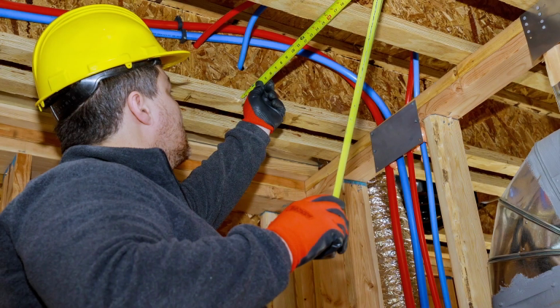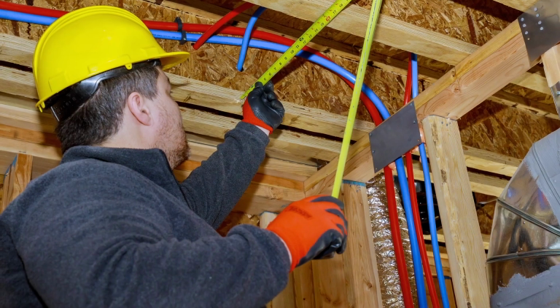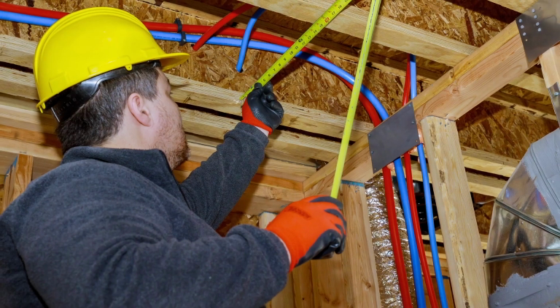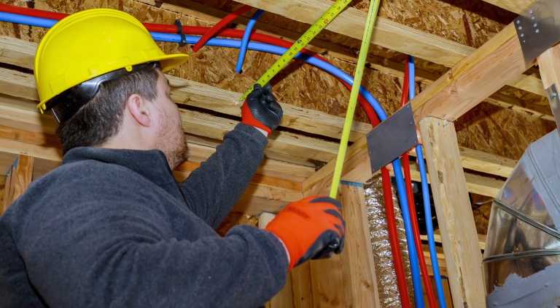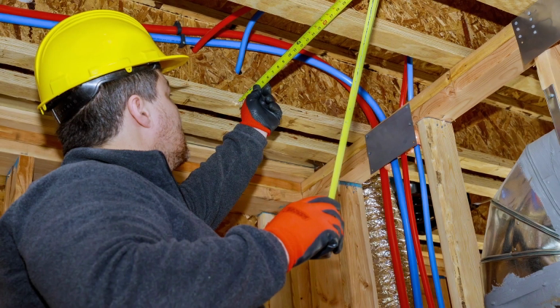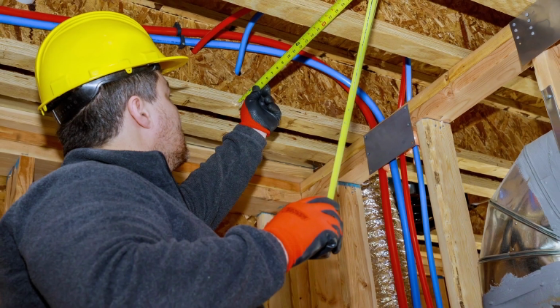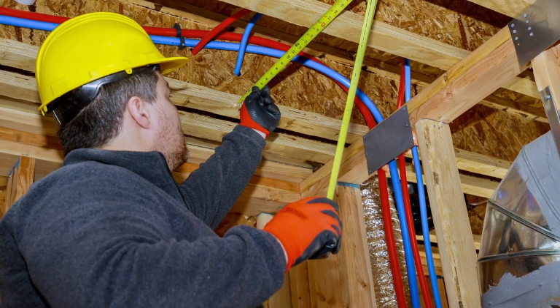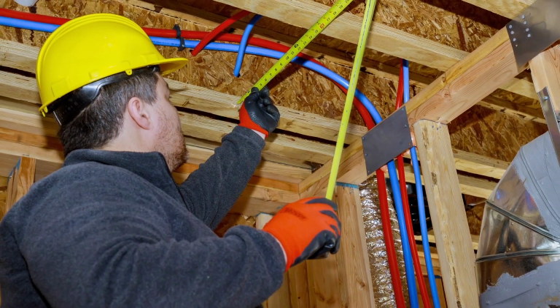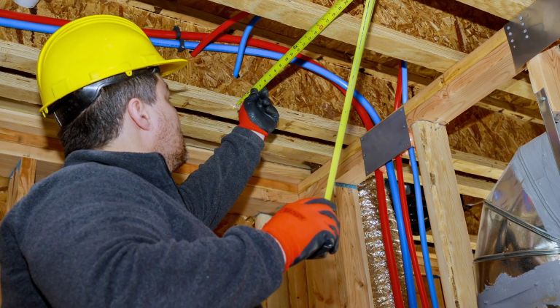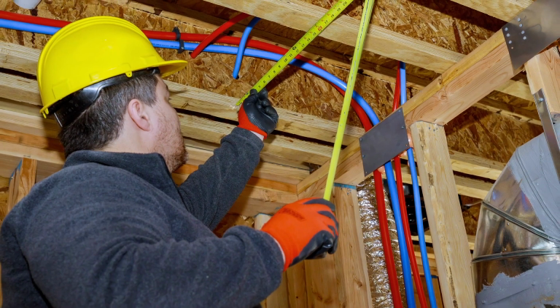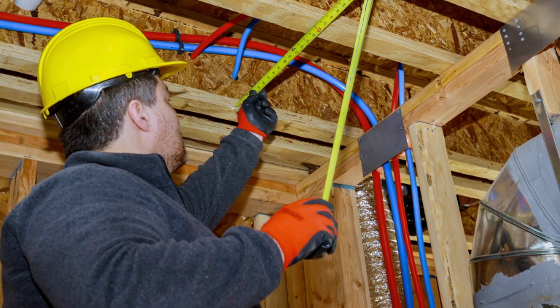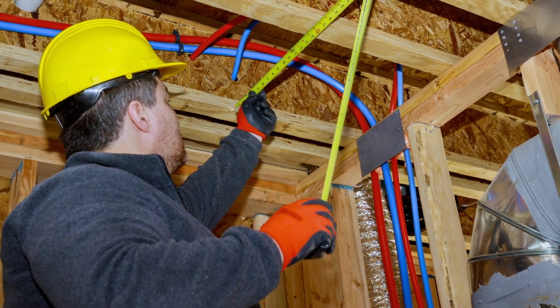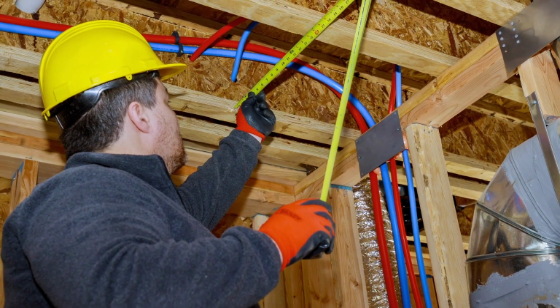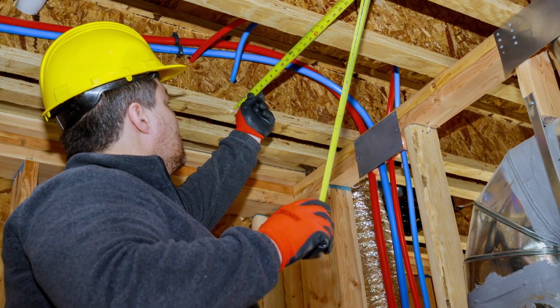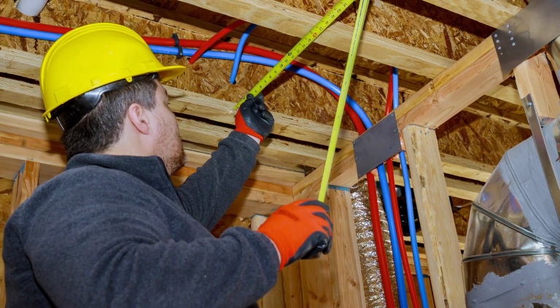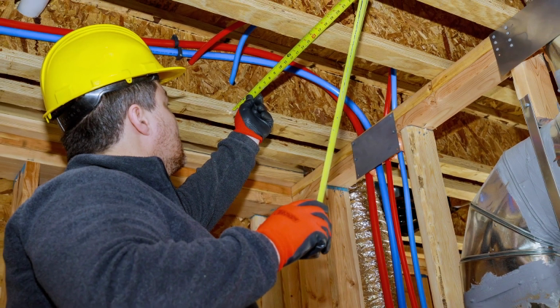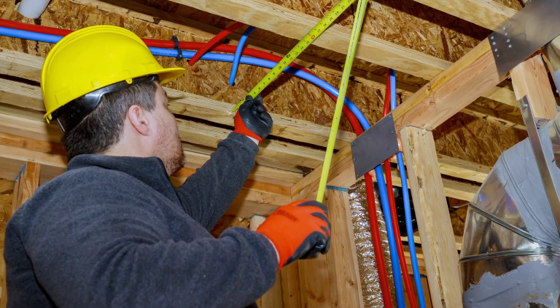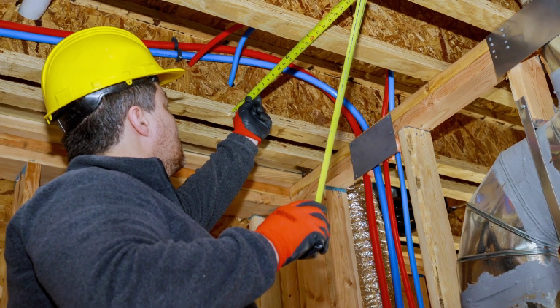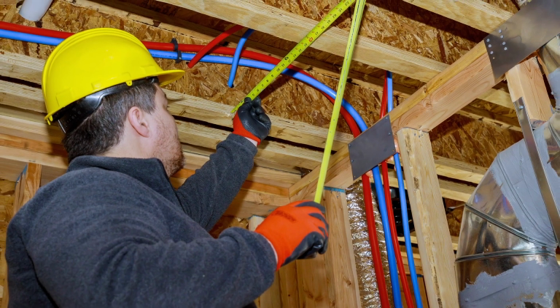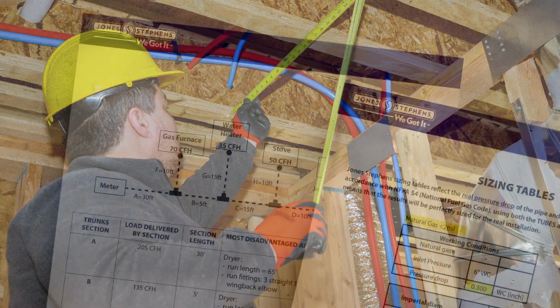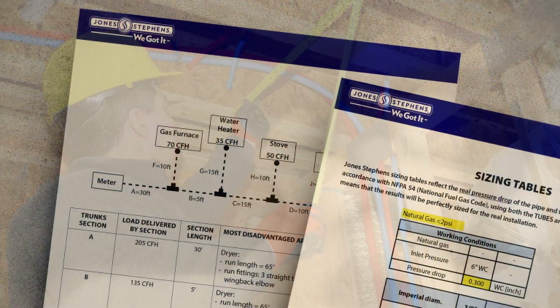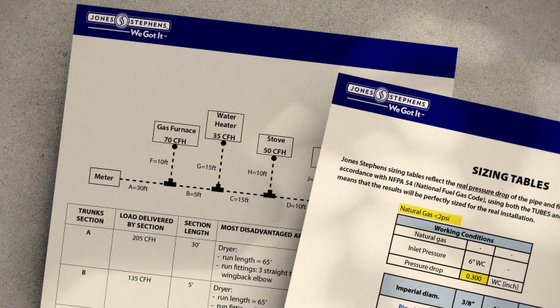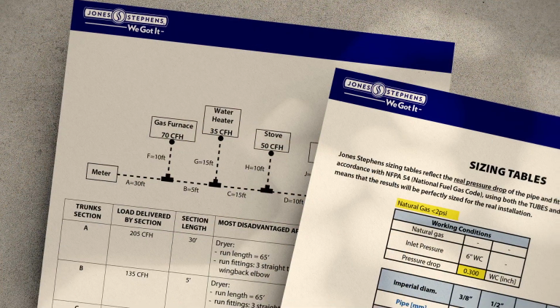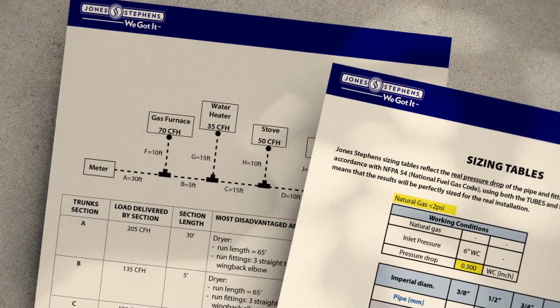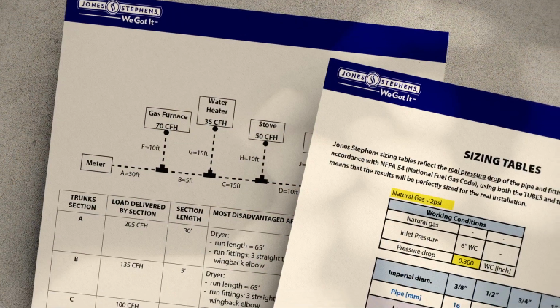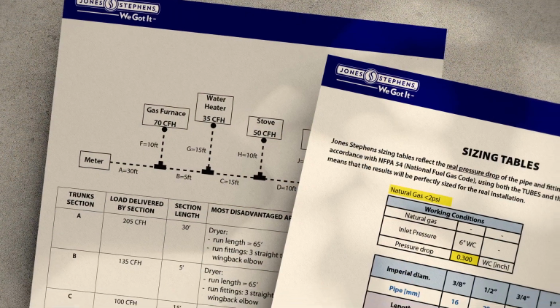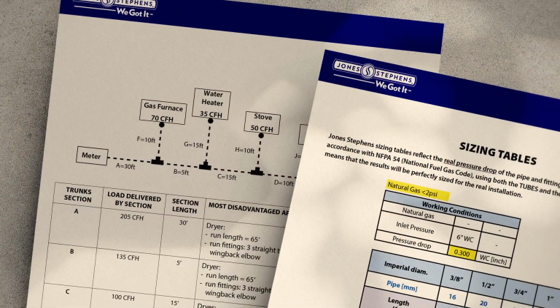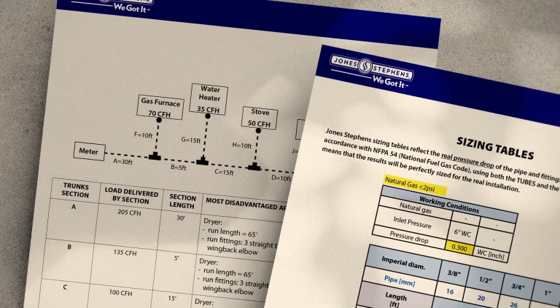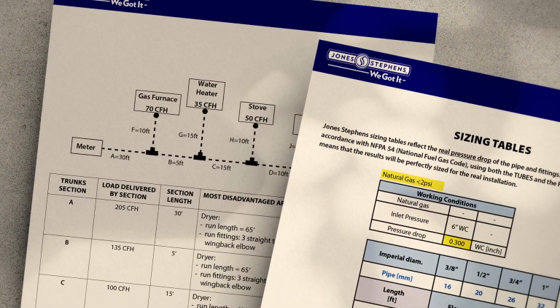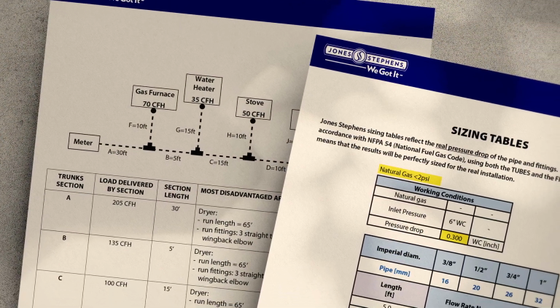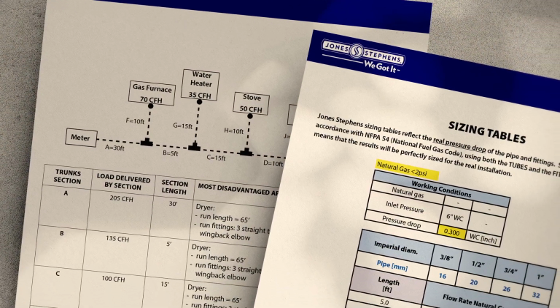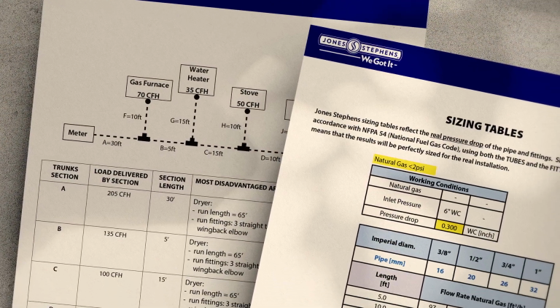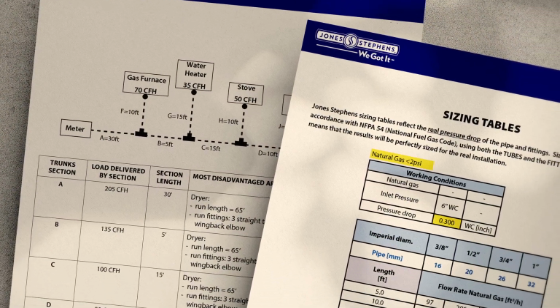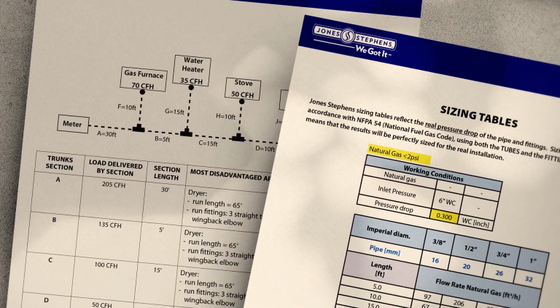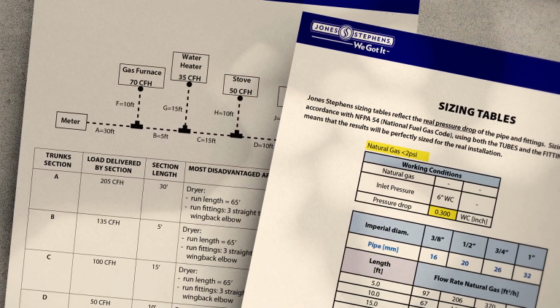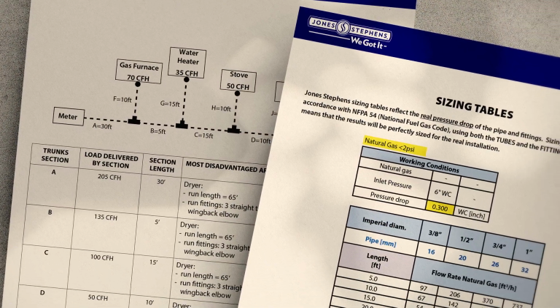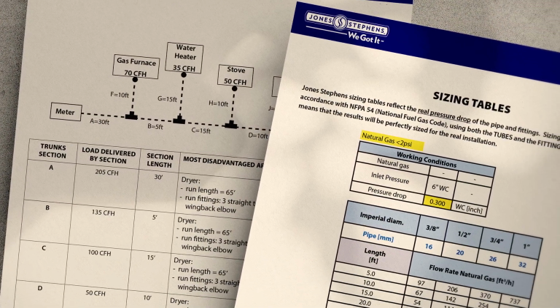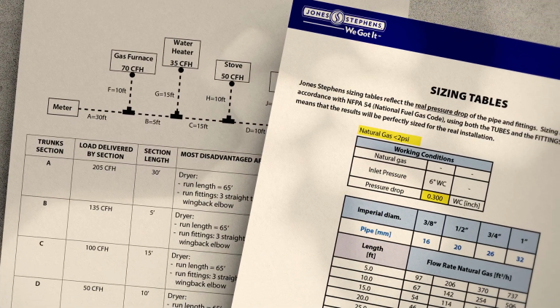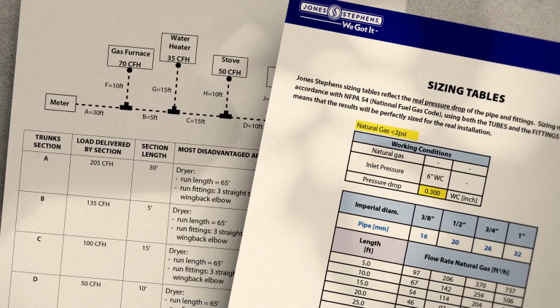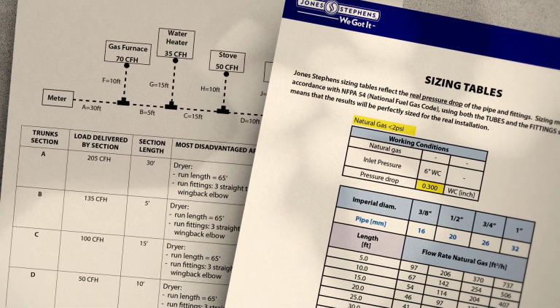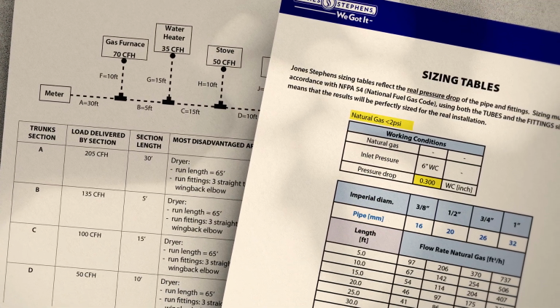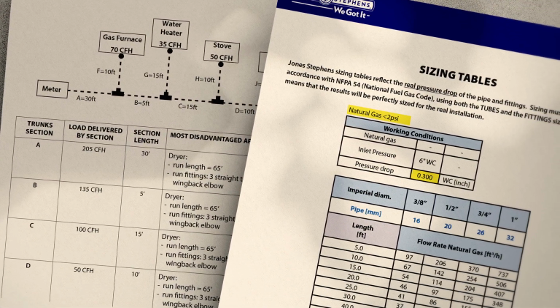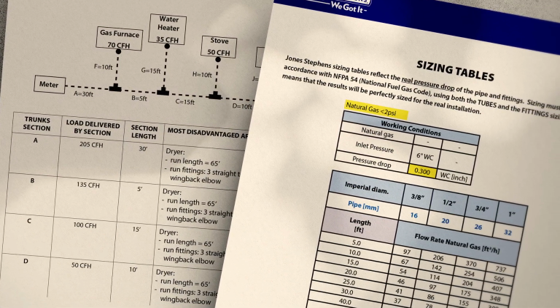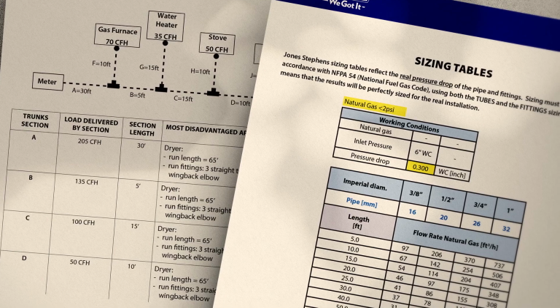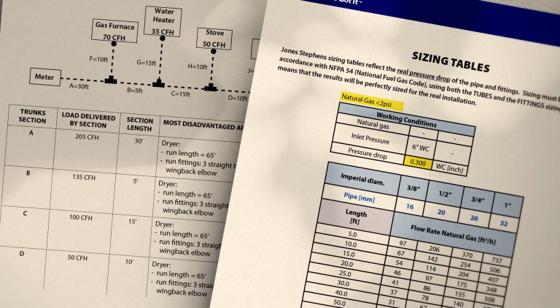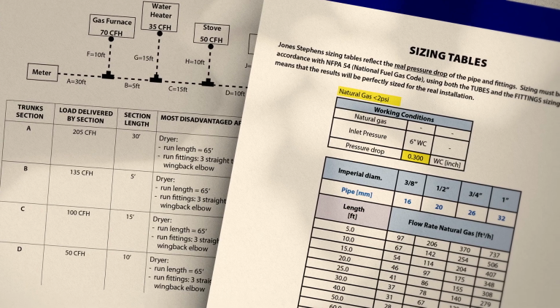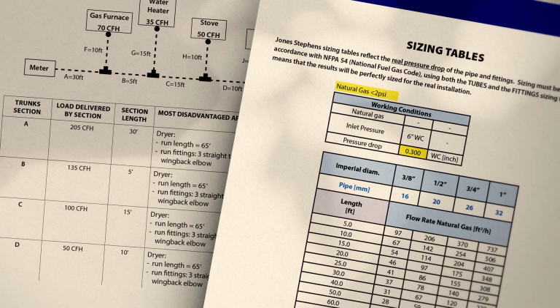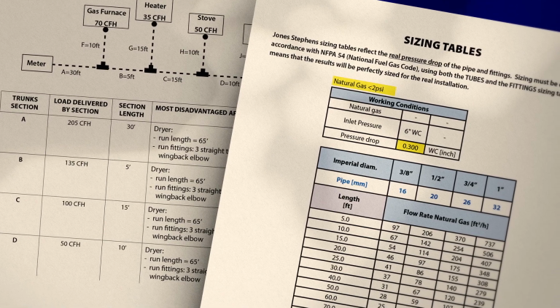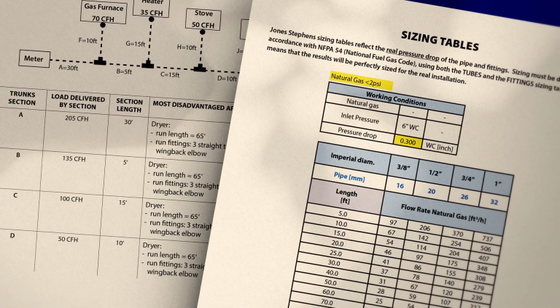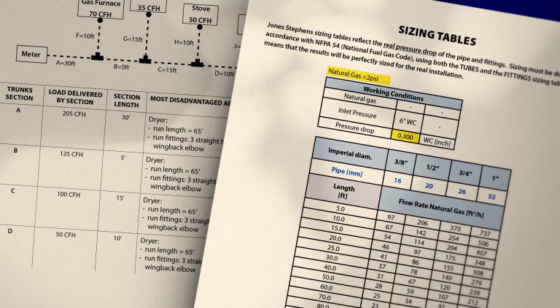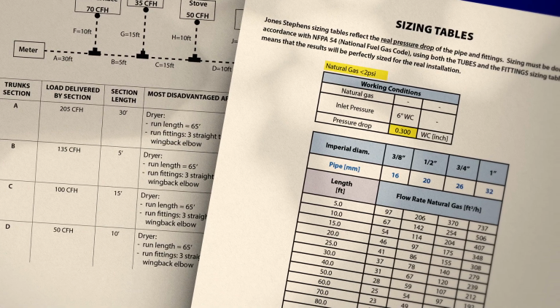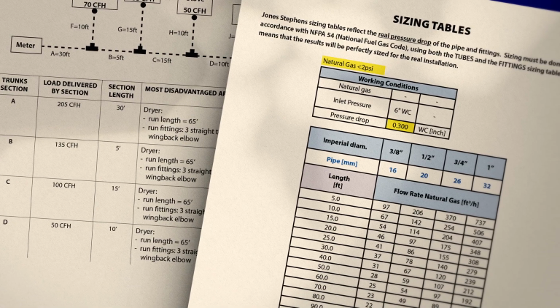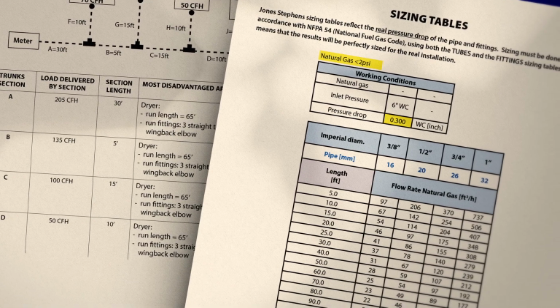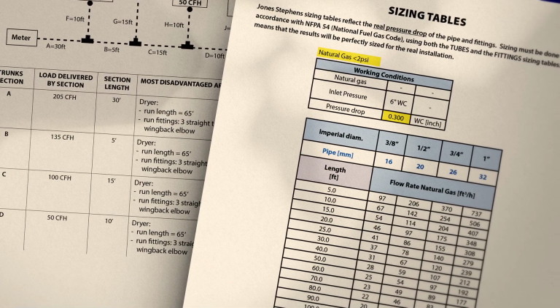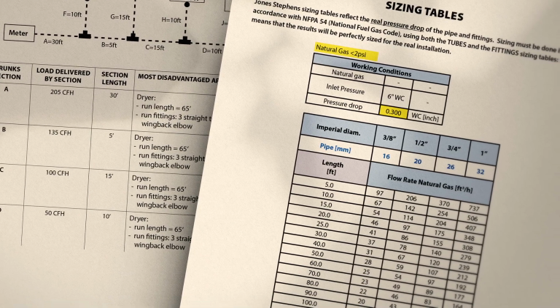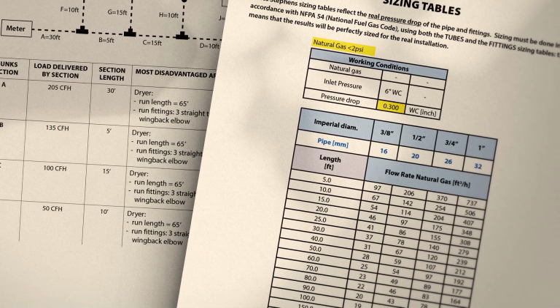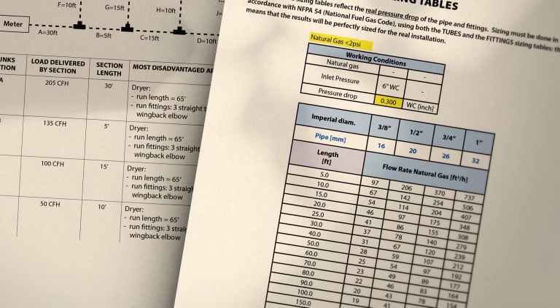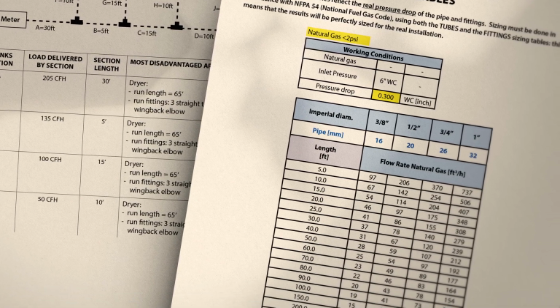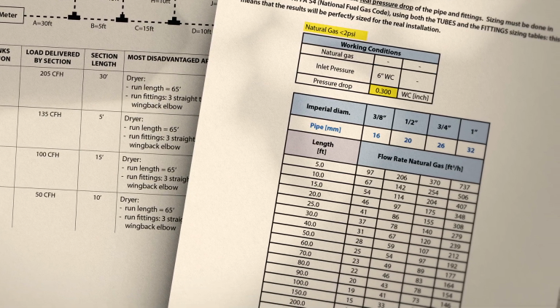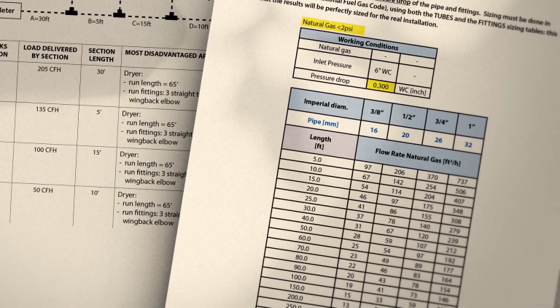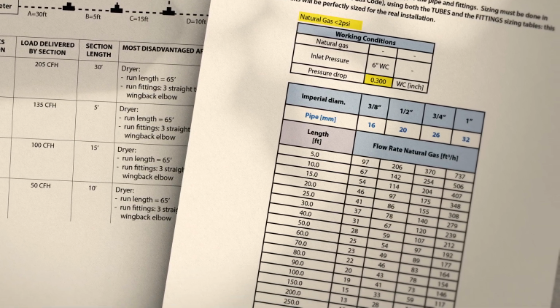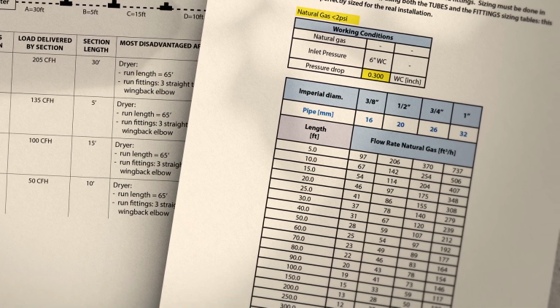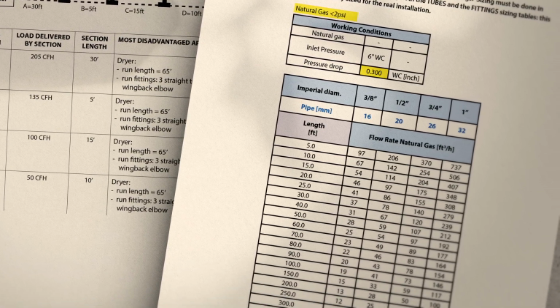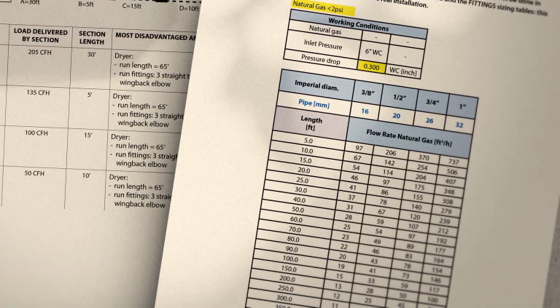Before installation, visit our website and review the sizing charts to determine pressure loss and the material you need to complete the job.